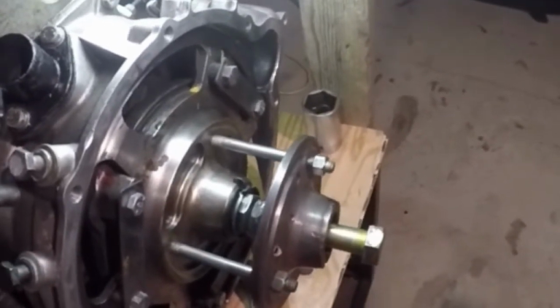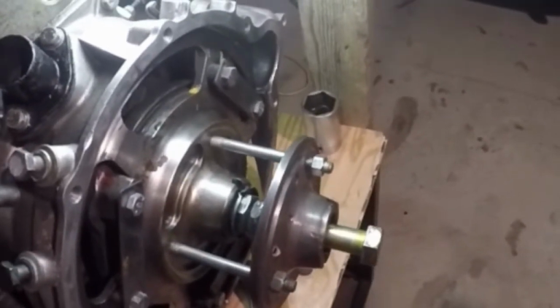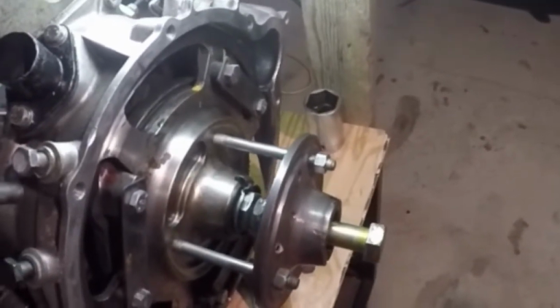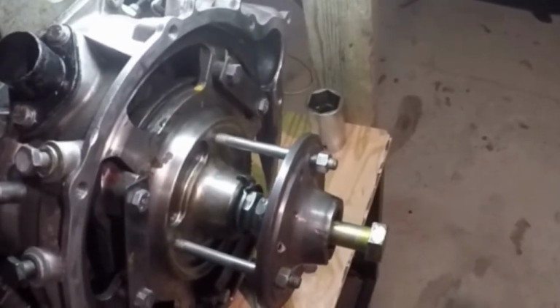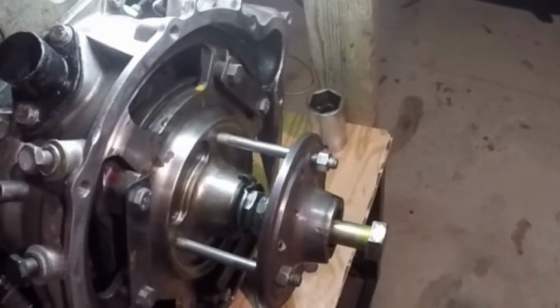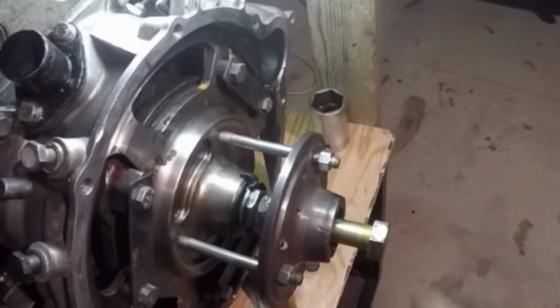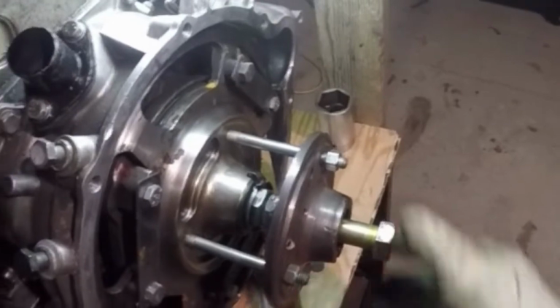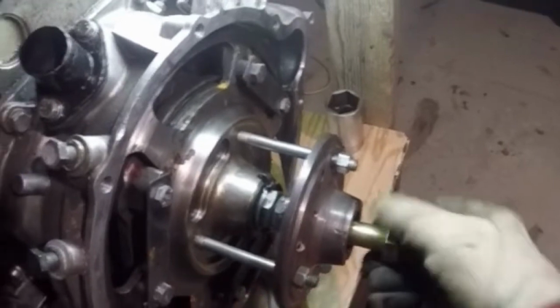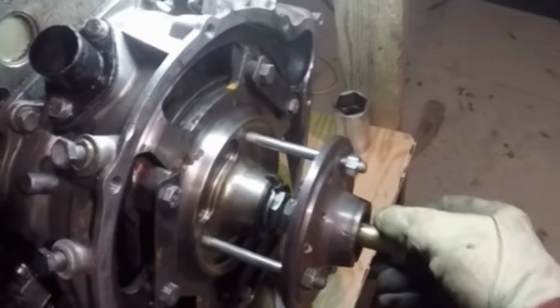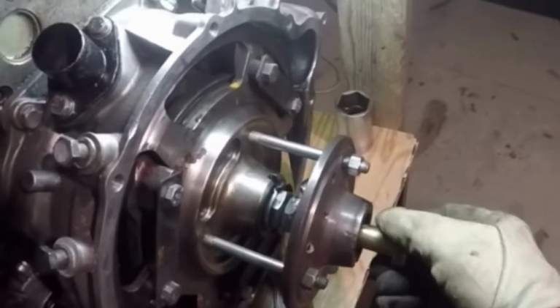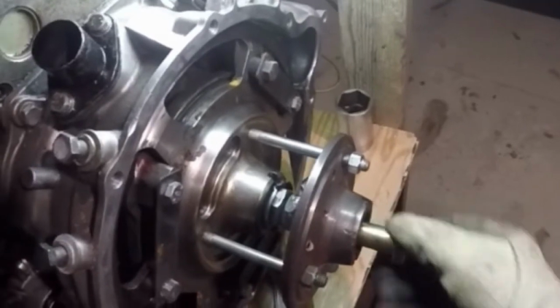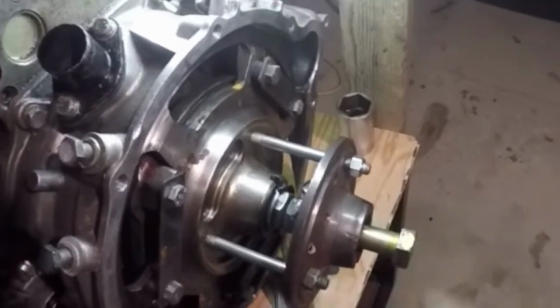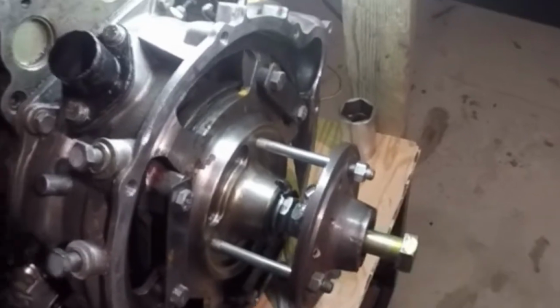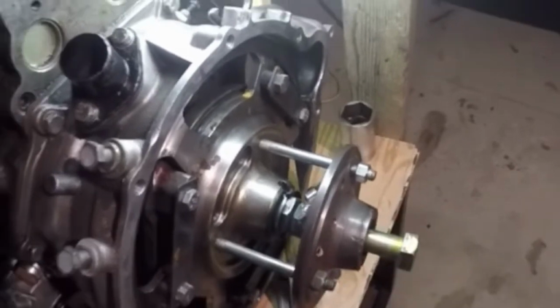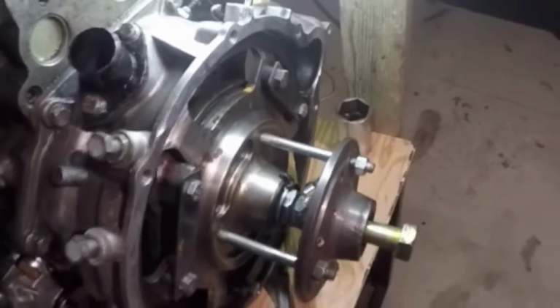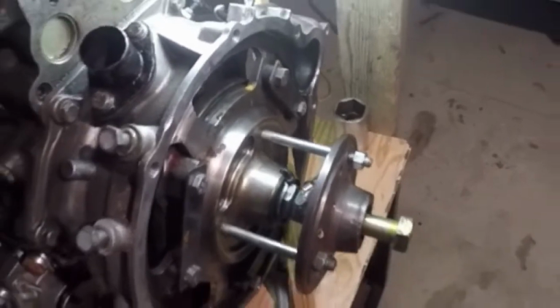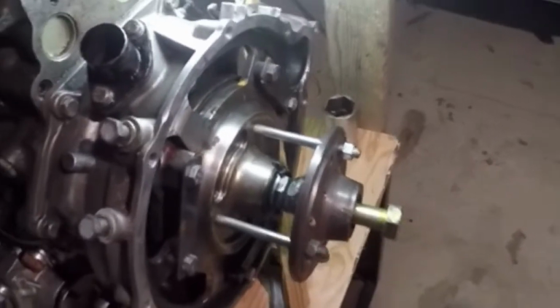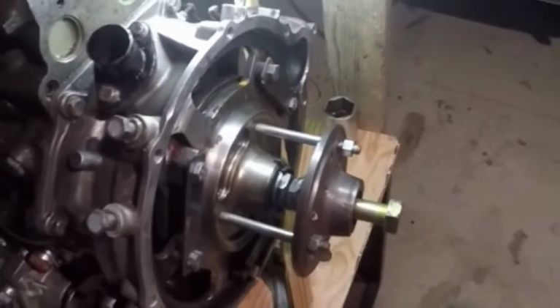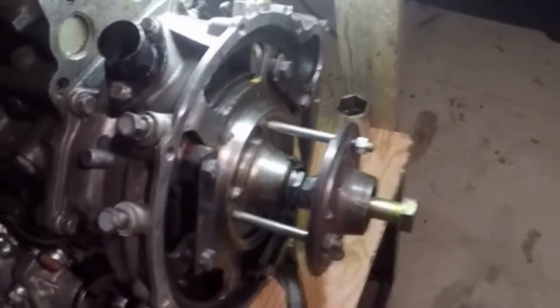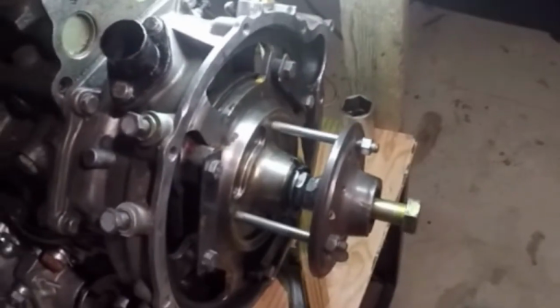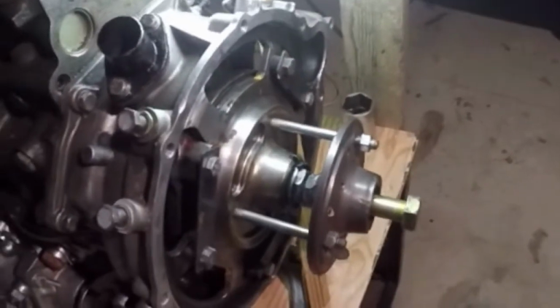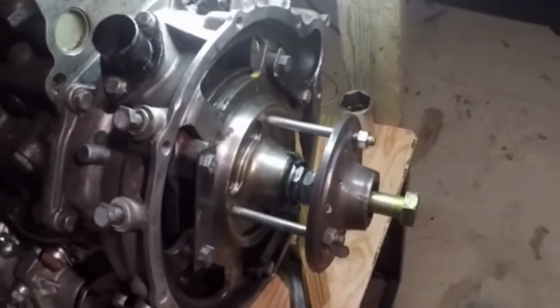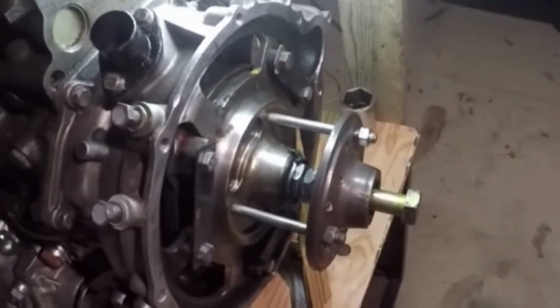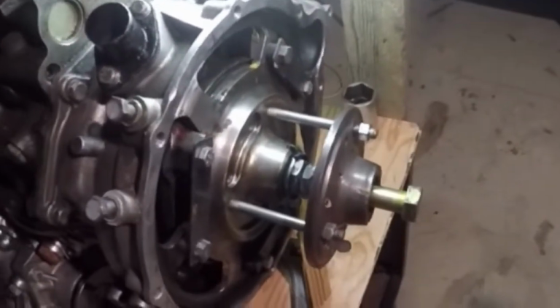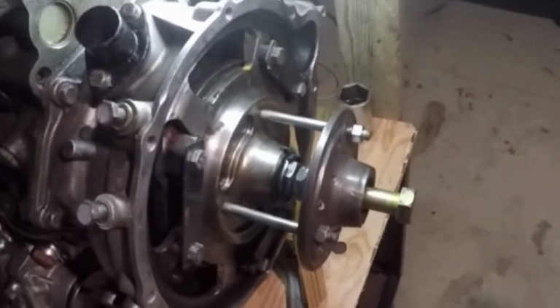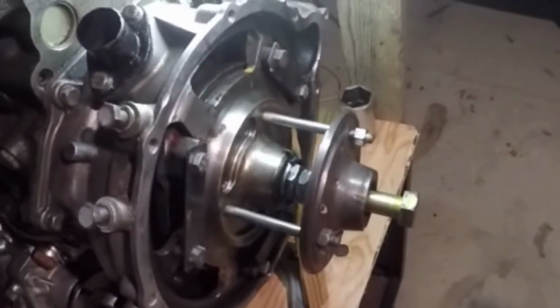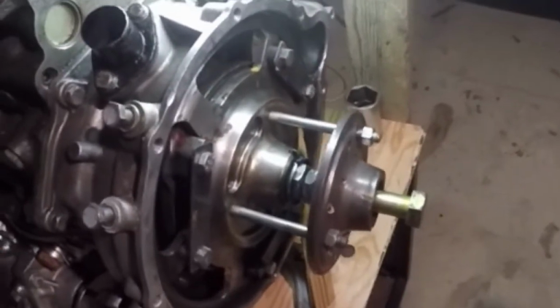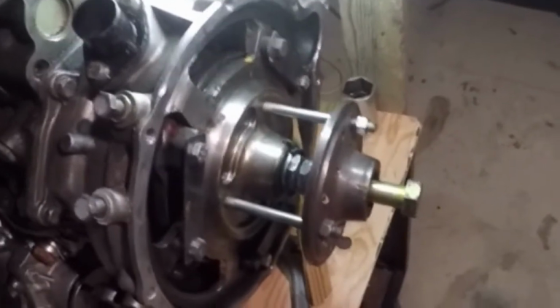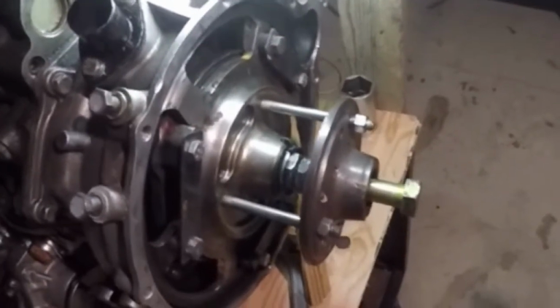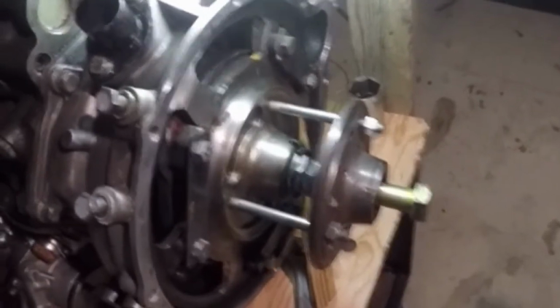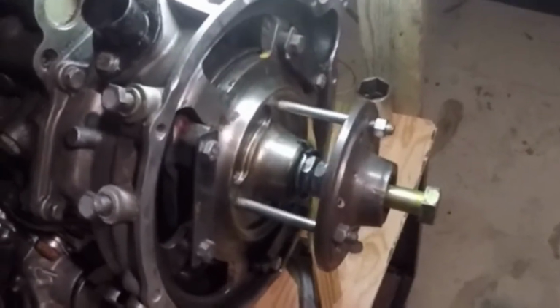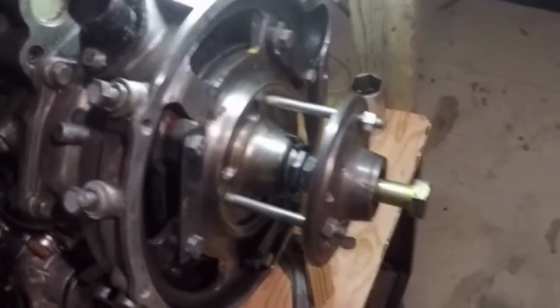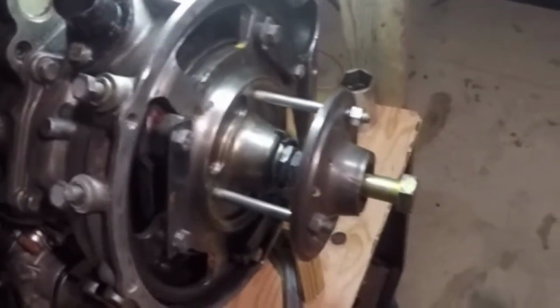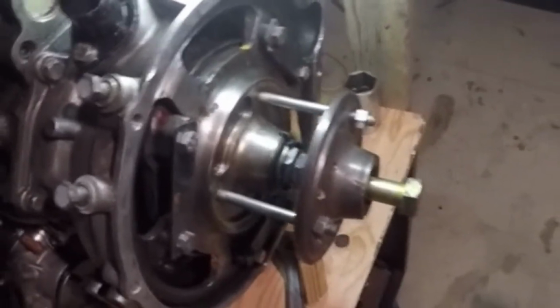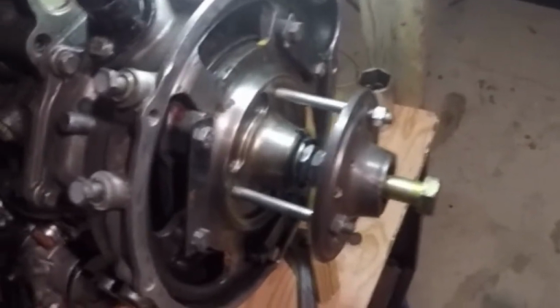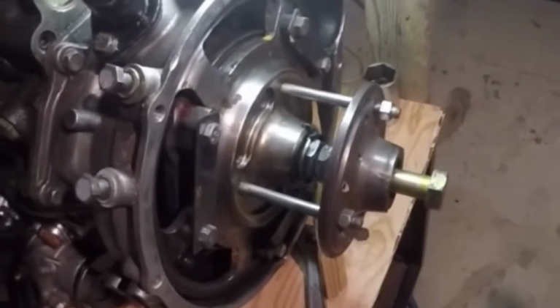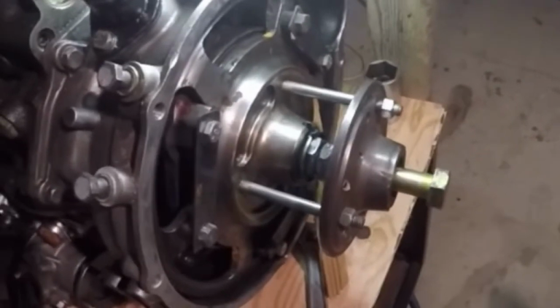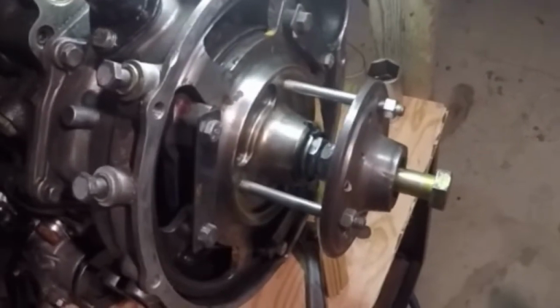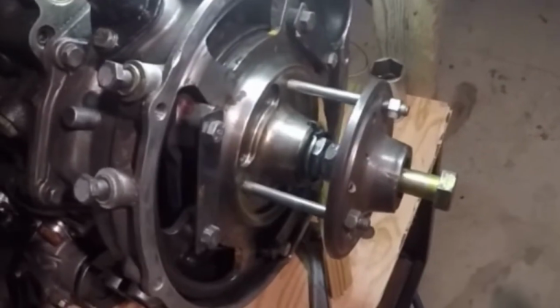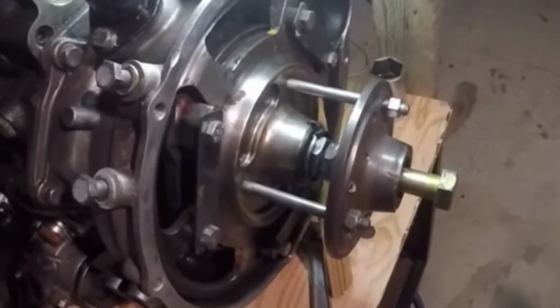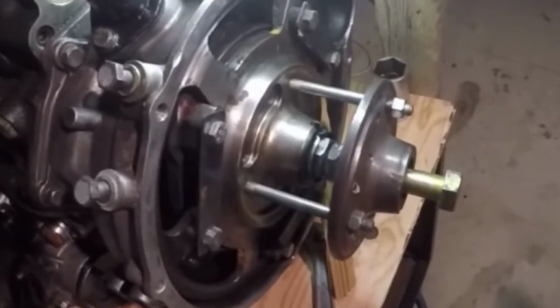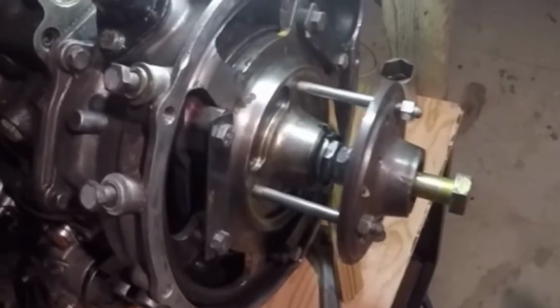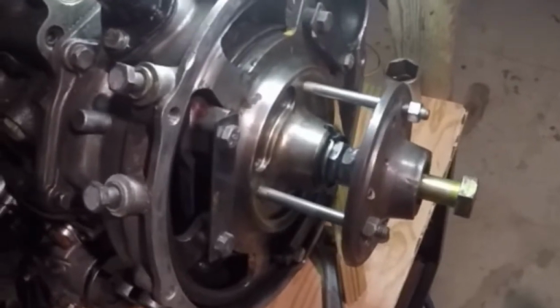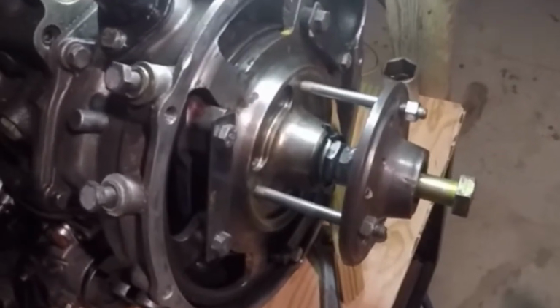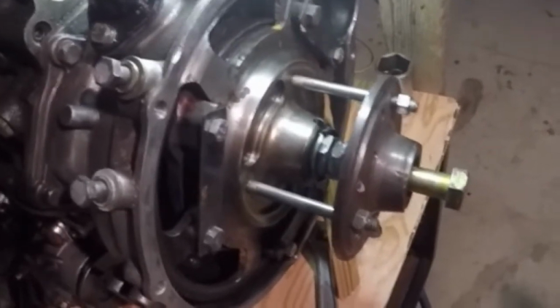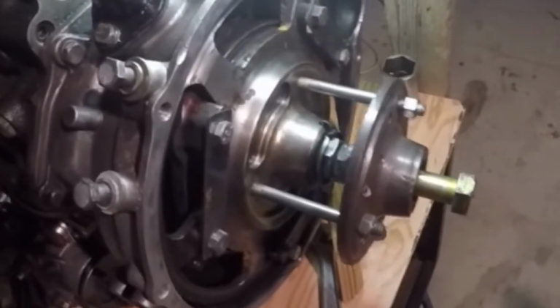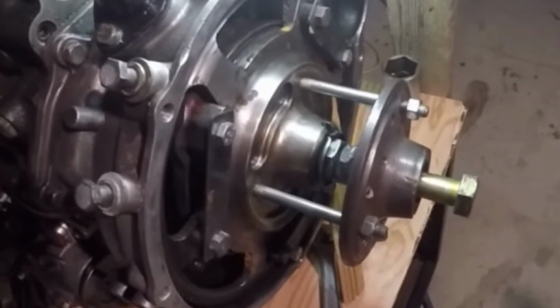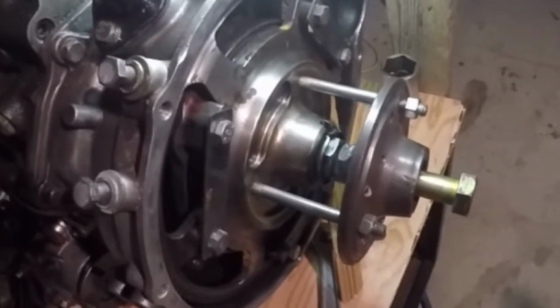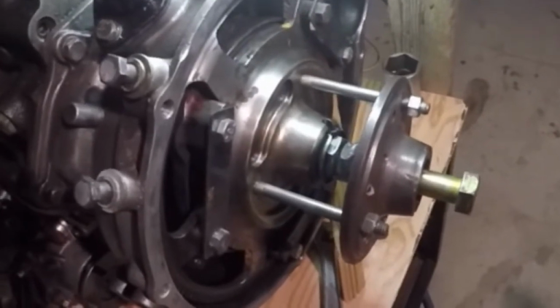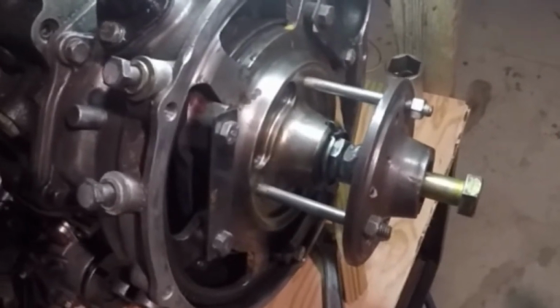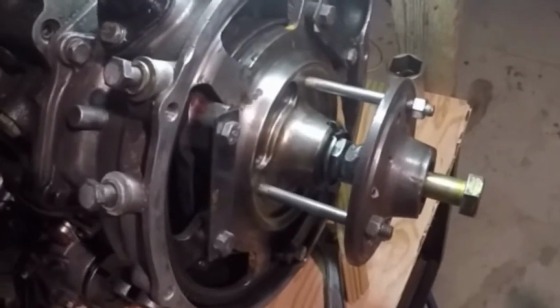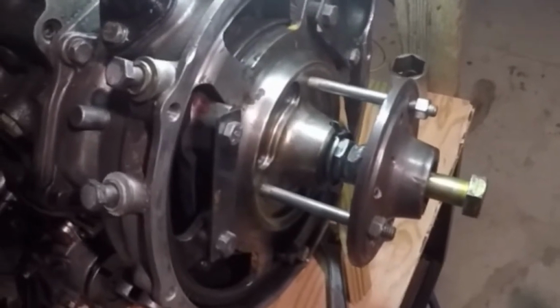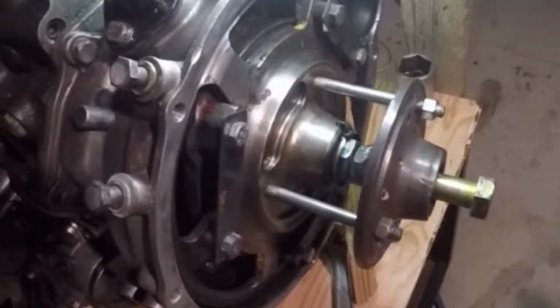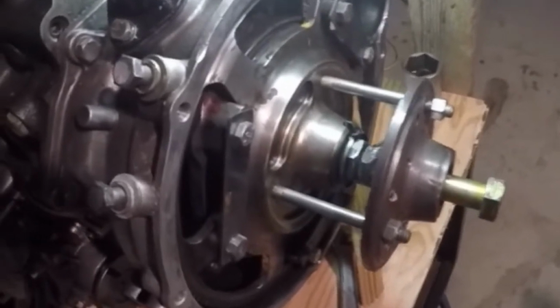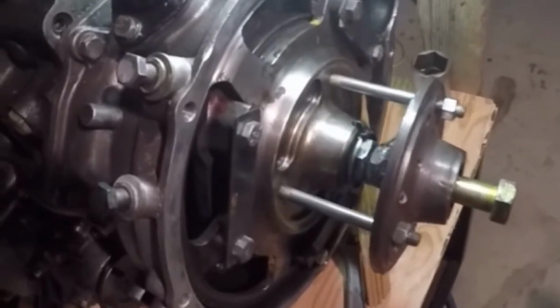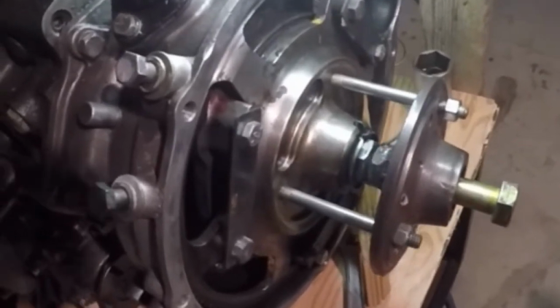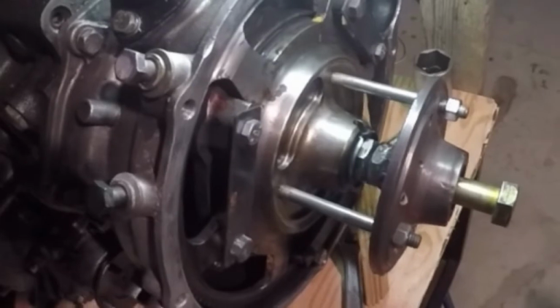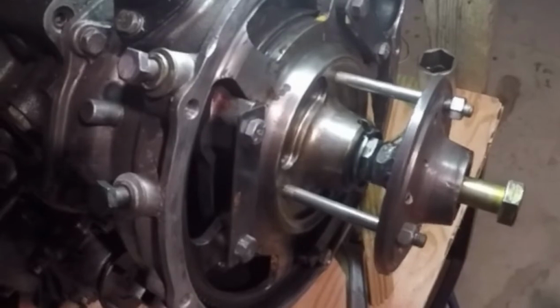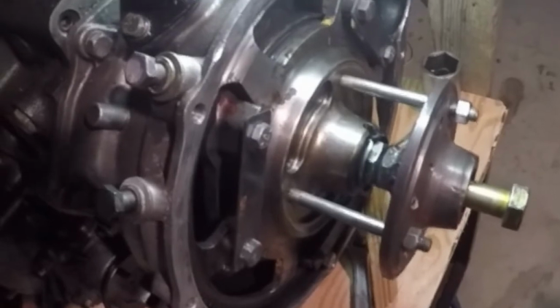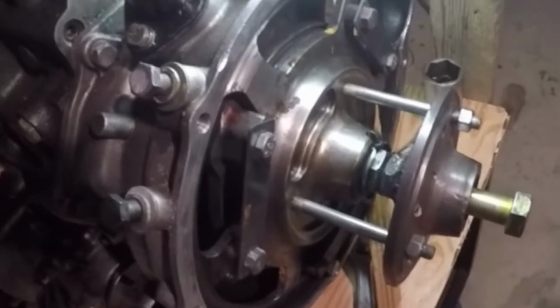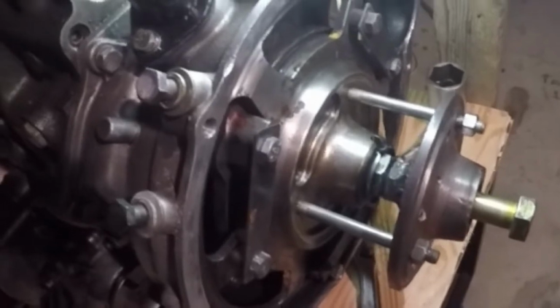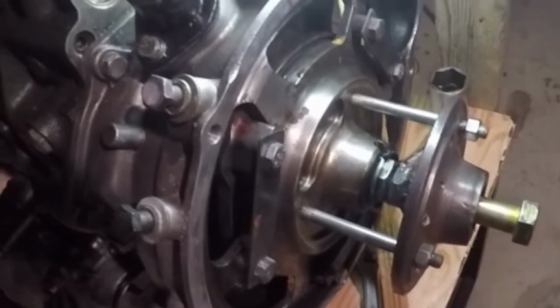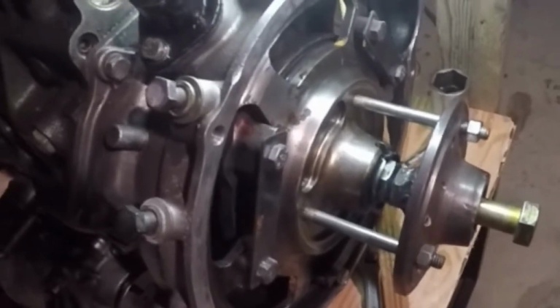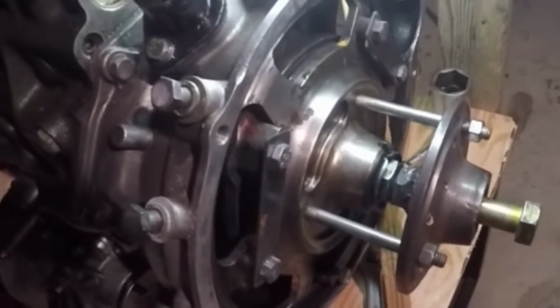Alright, so we'll just remove our puller, remove the flywheel, and proceed with our disassembly here.